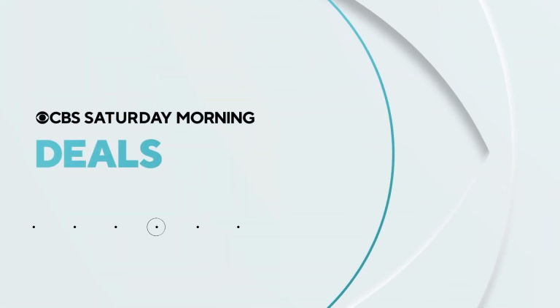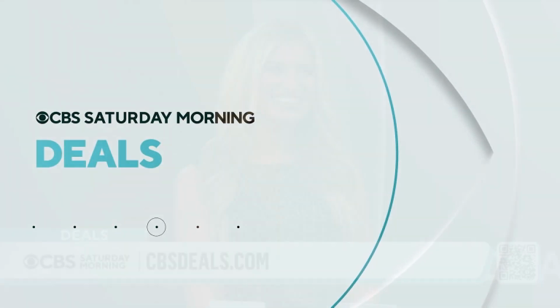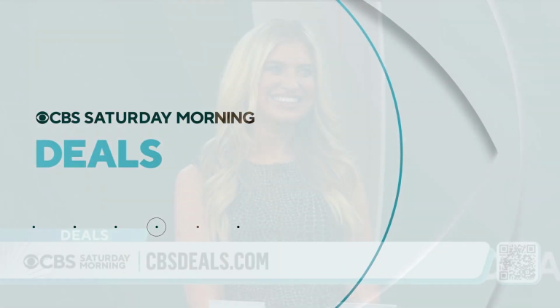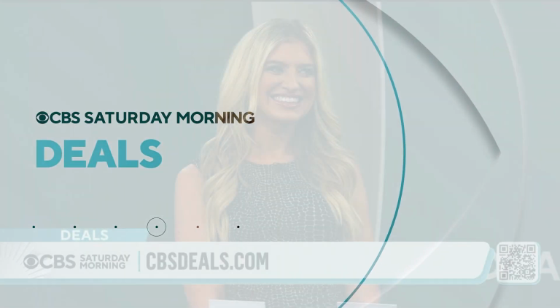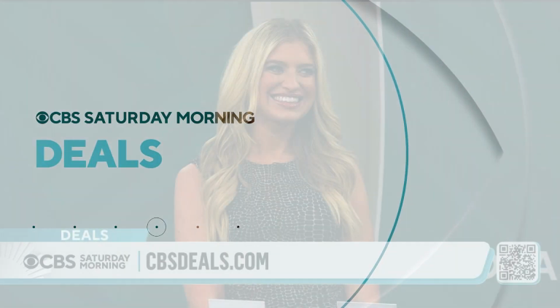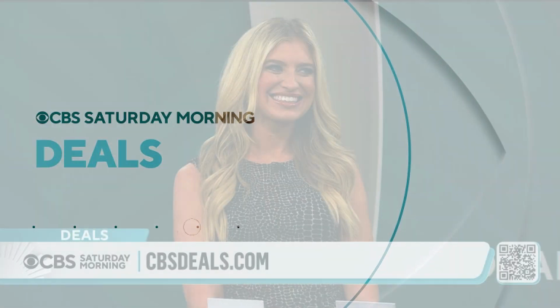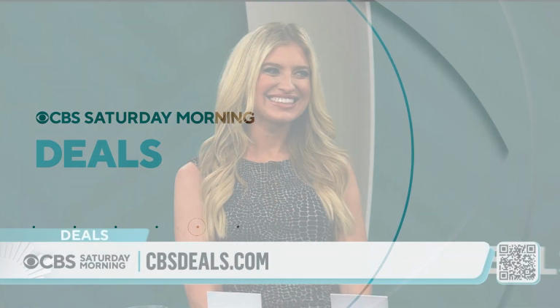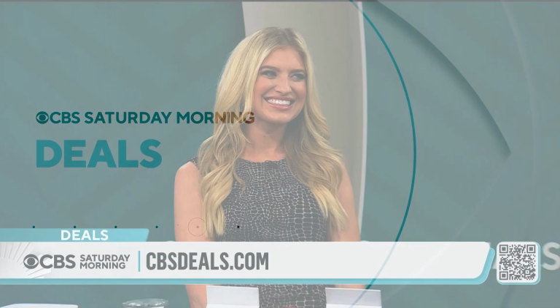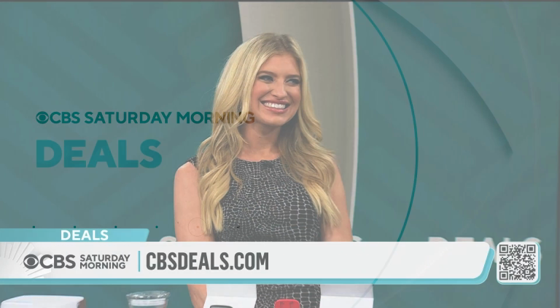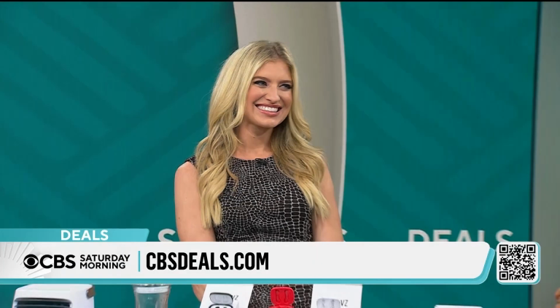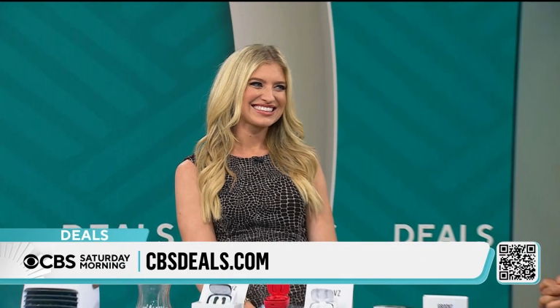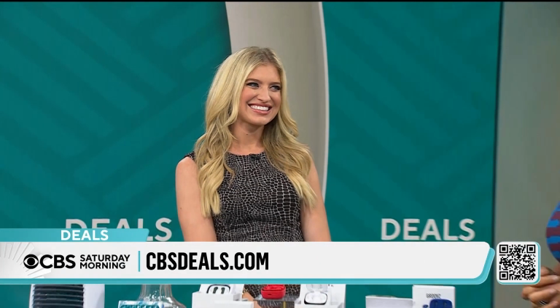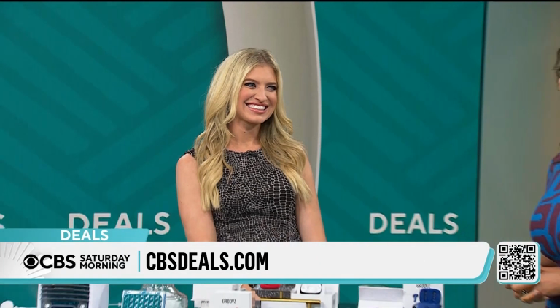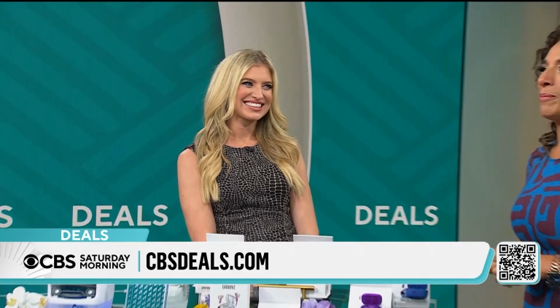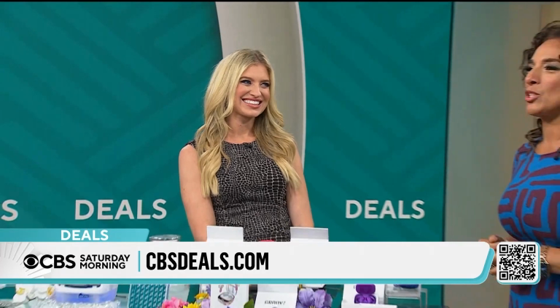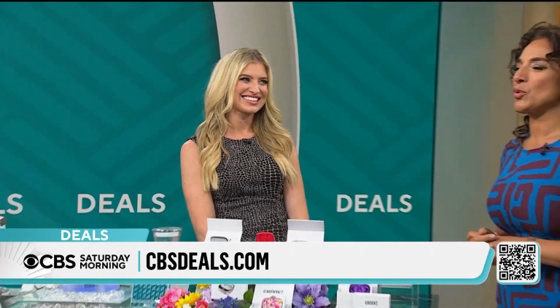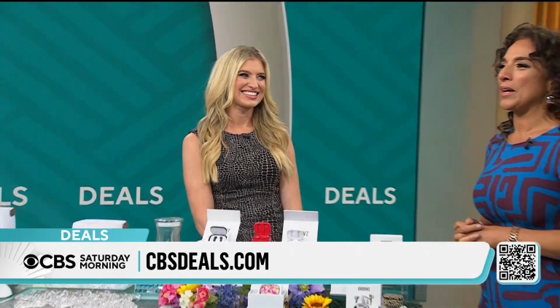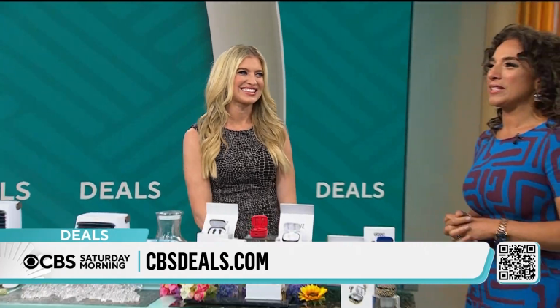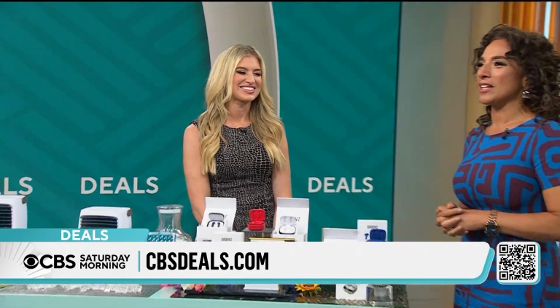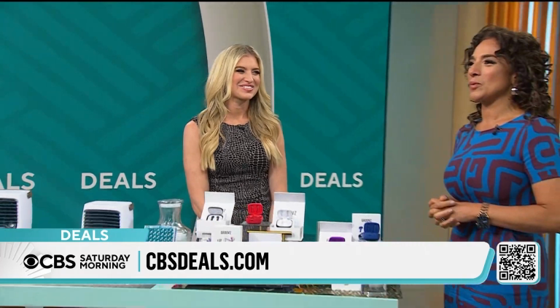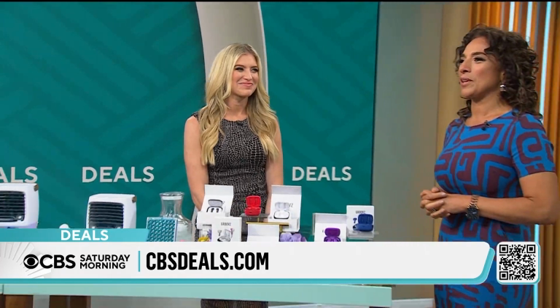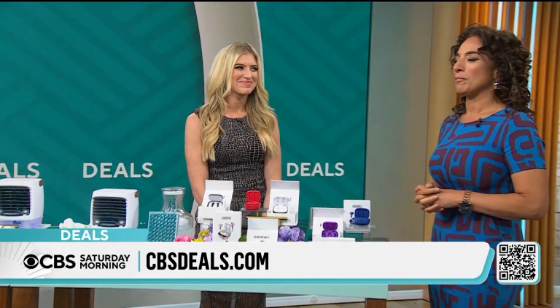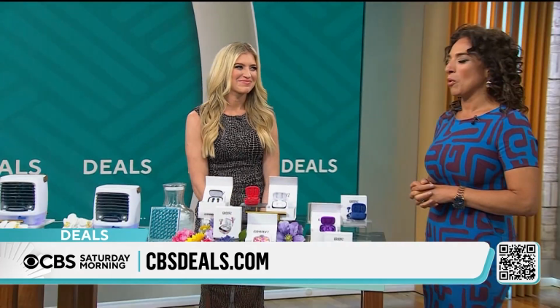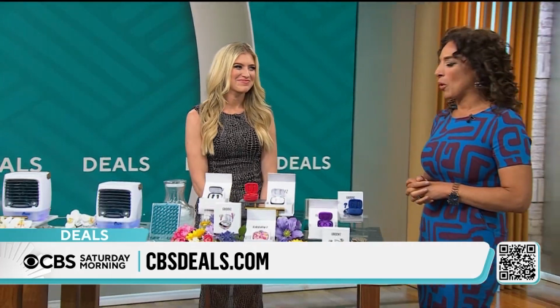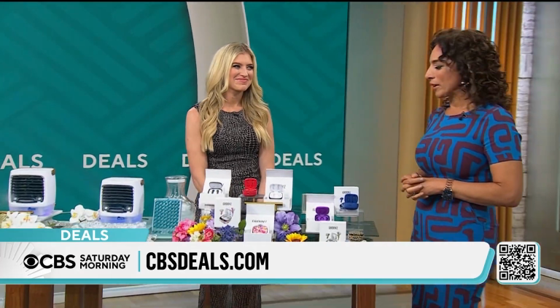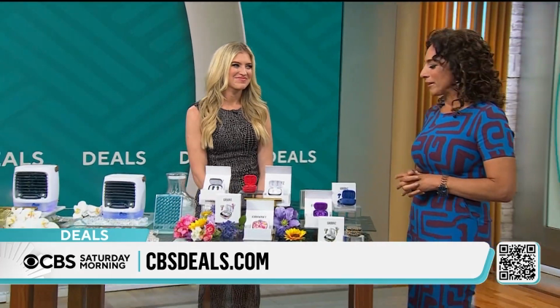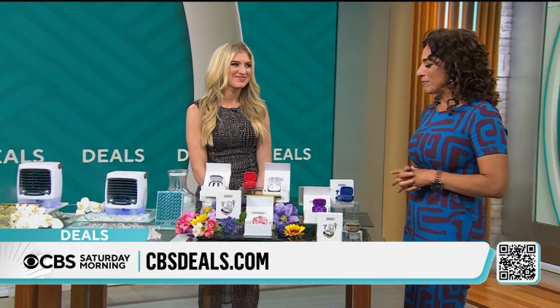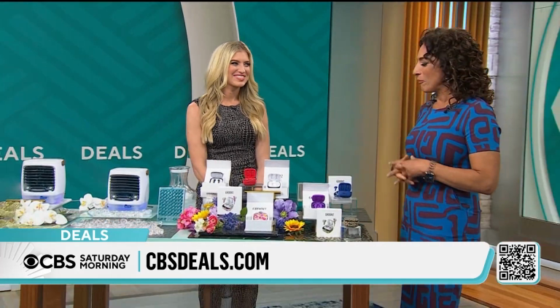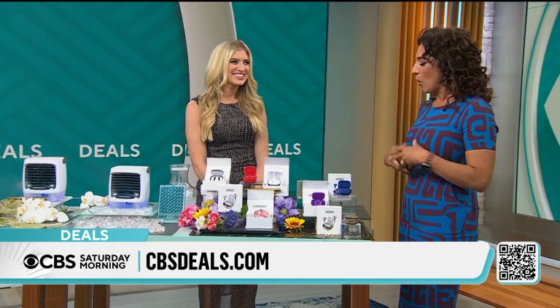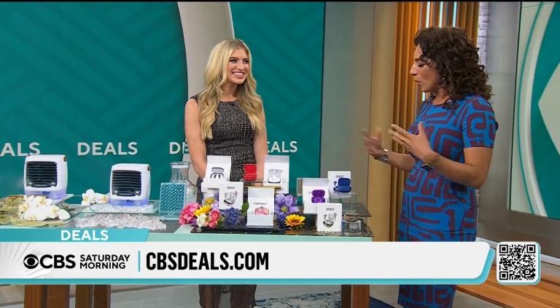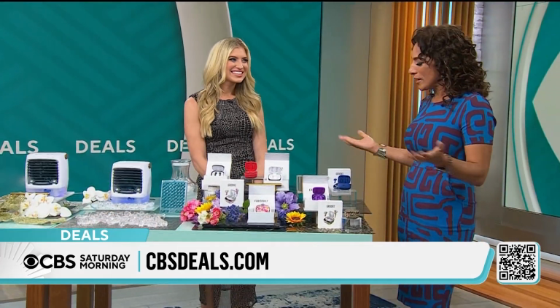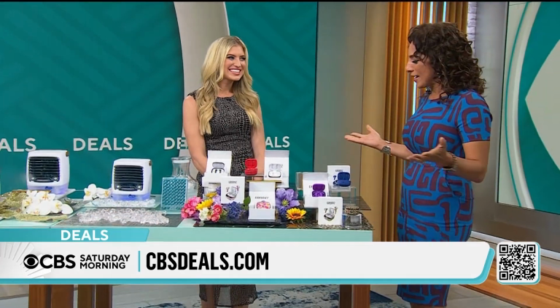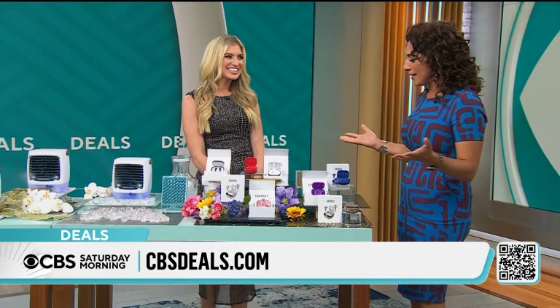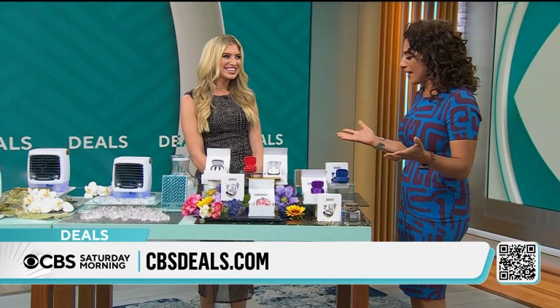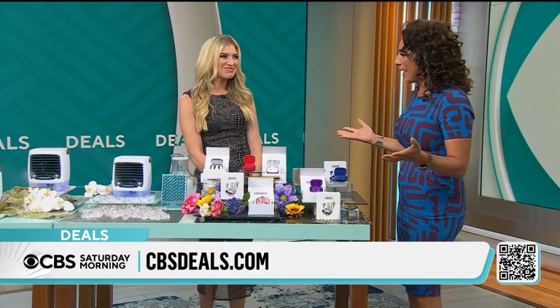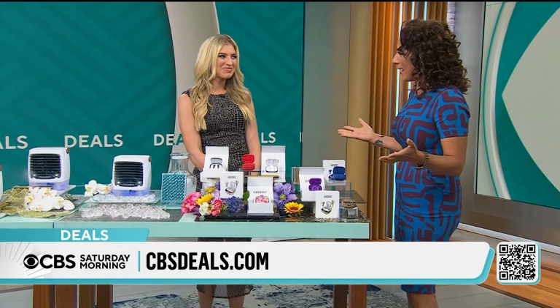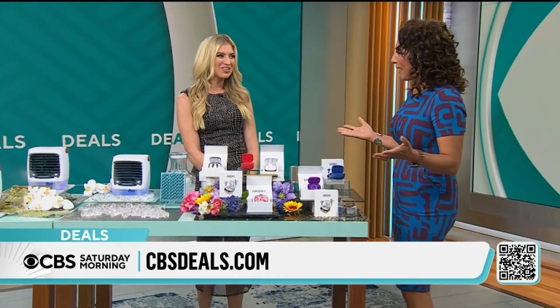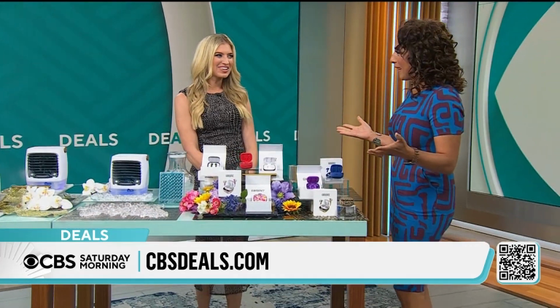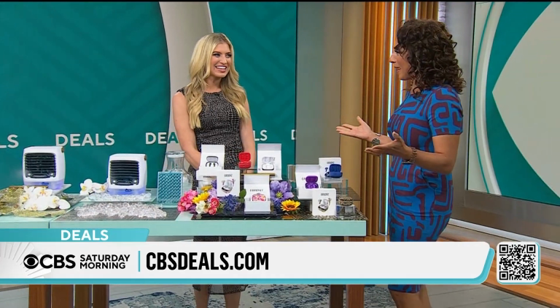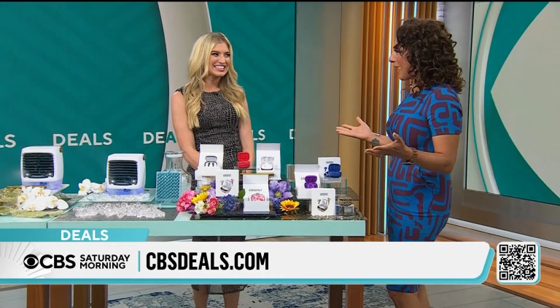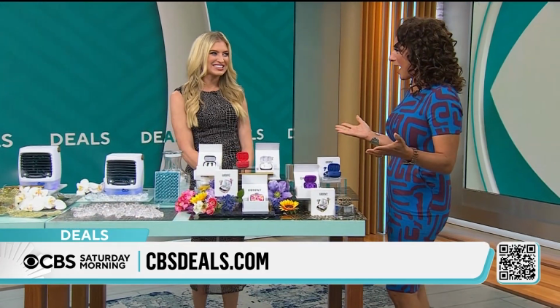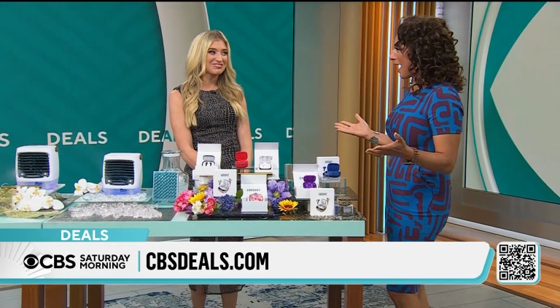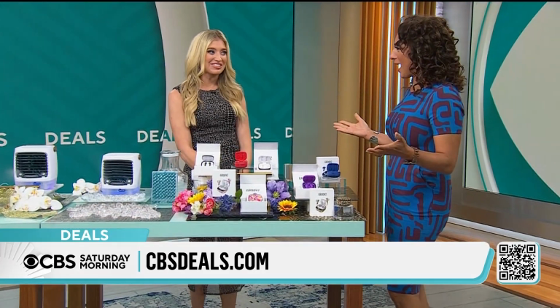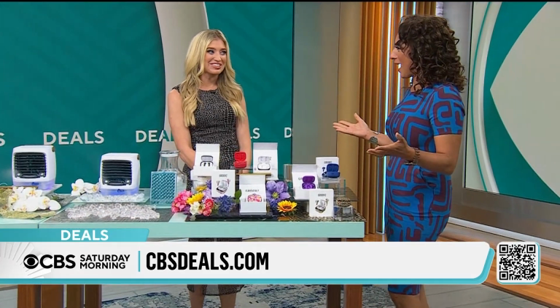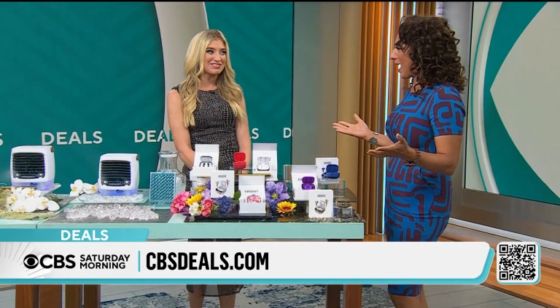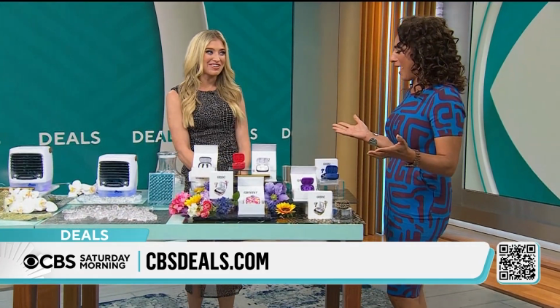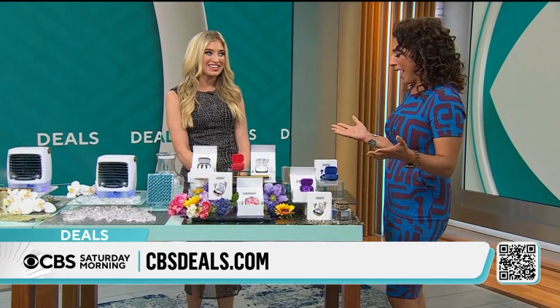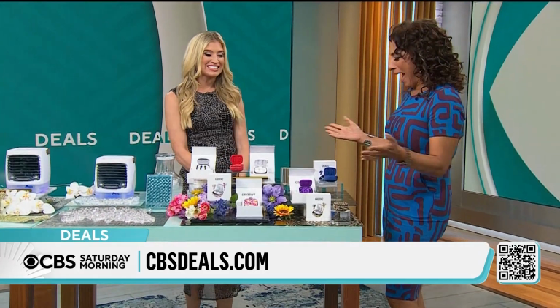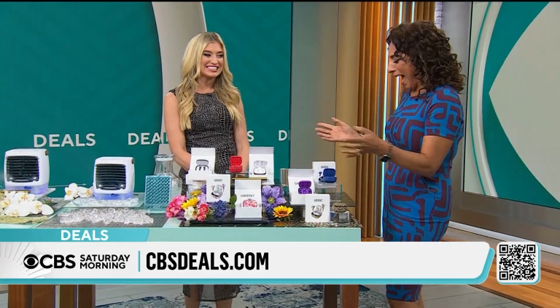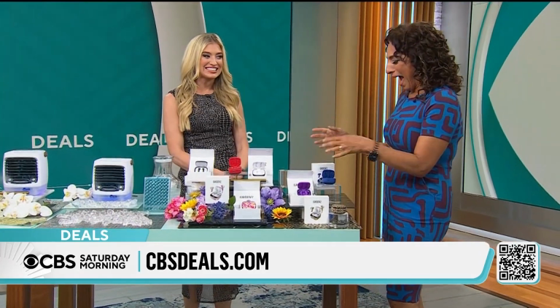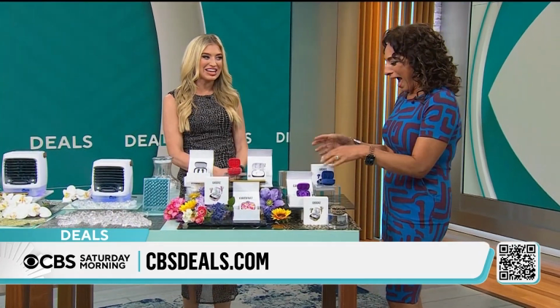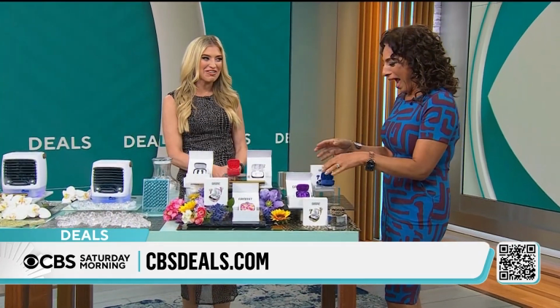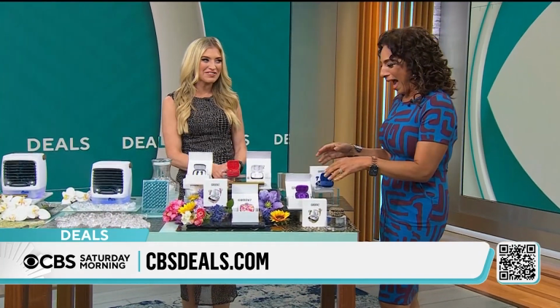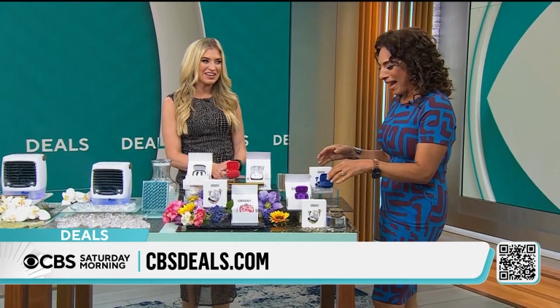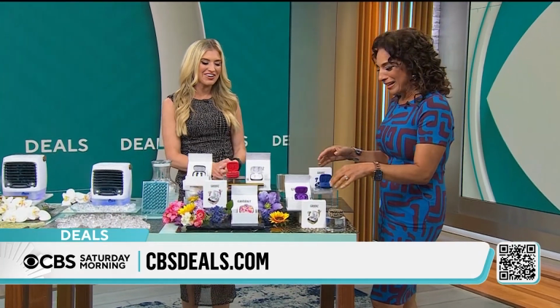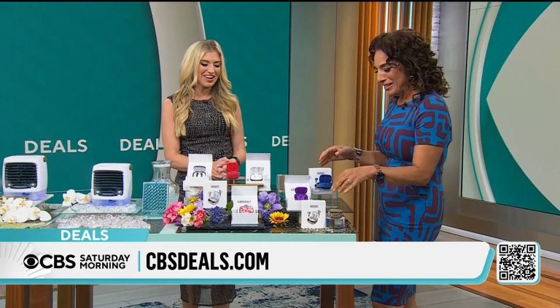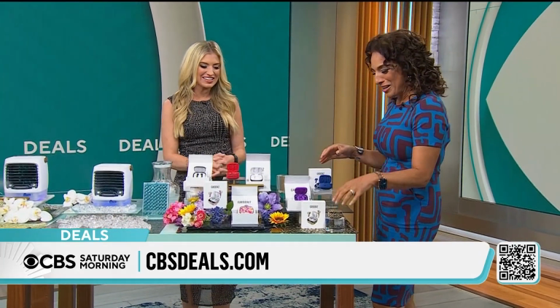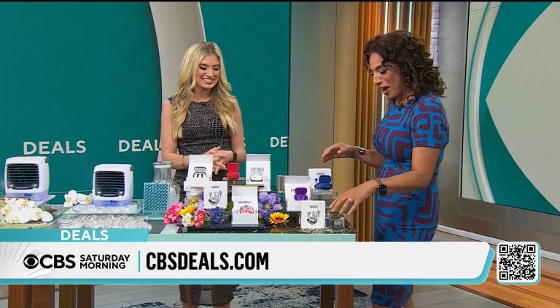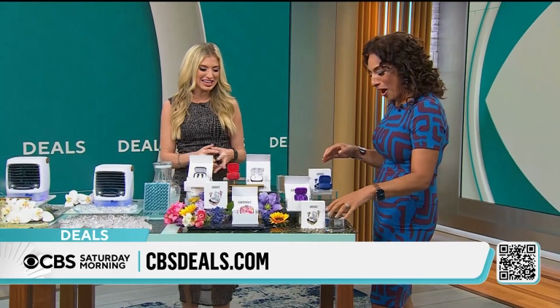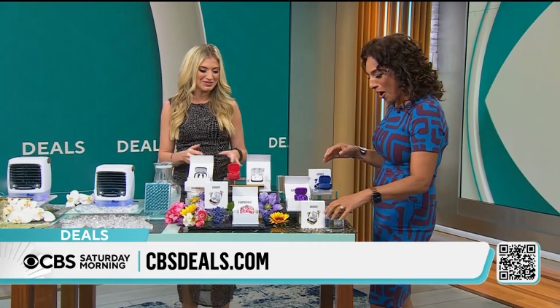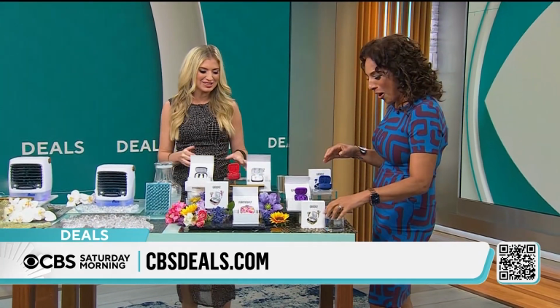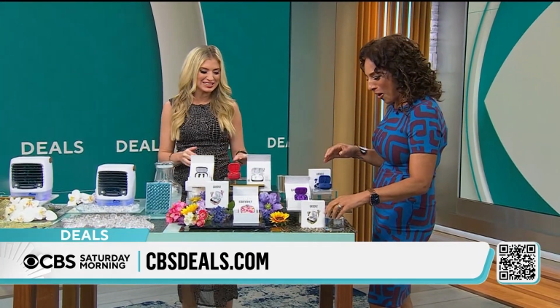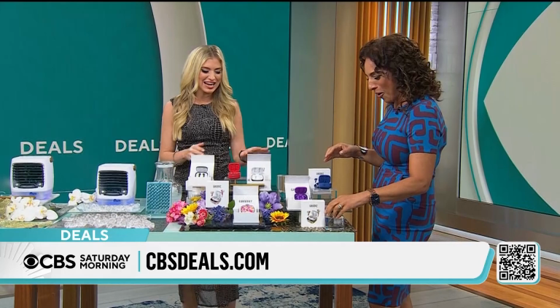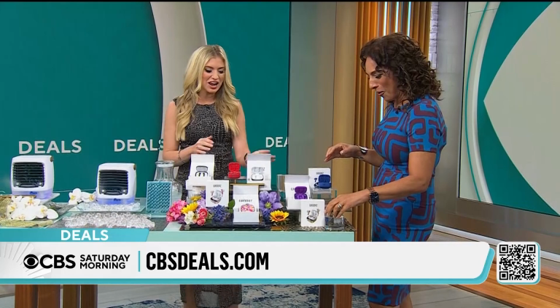Lifestyle expert Ashley Bellman joins us with more. Good morning. Good morning. Some really fun stuff here on the table today.